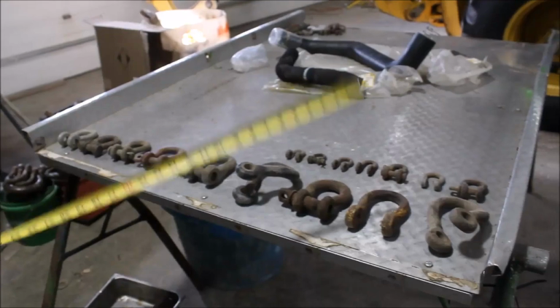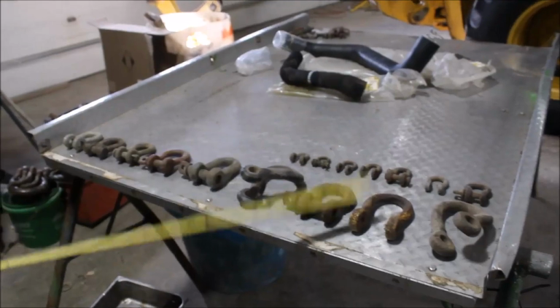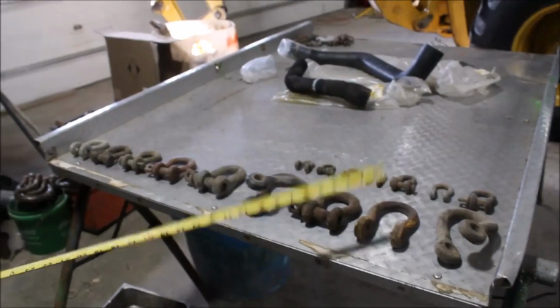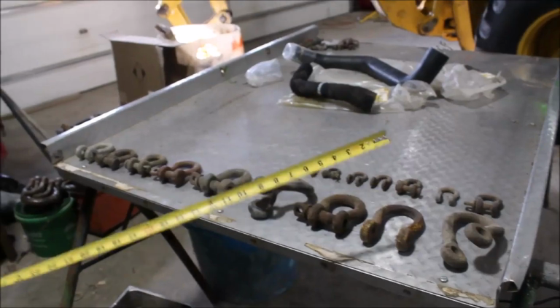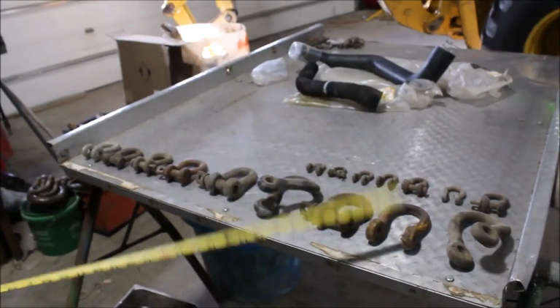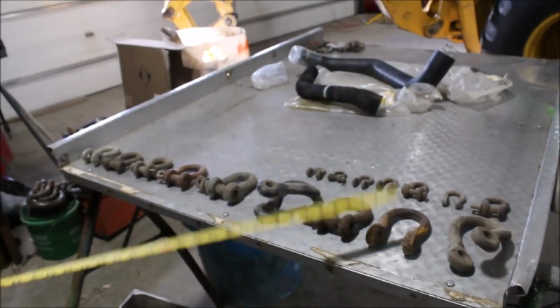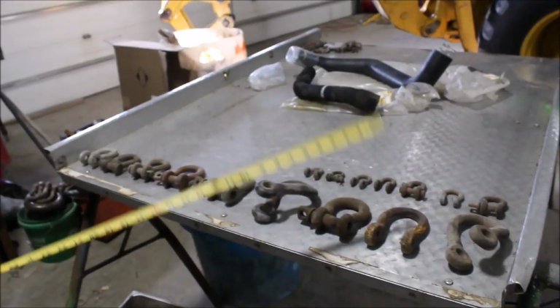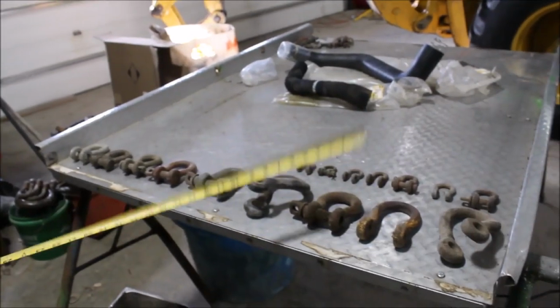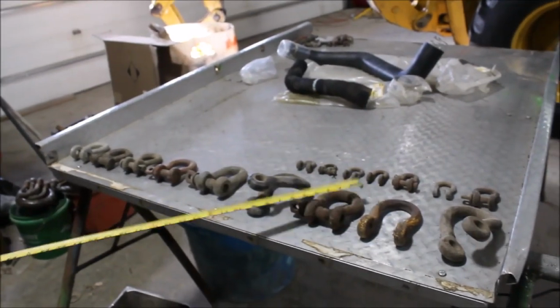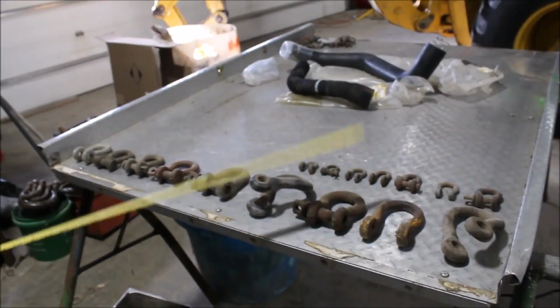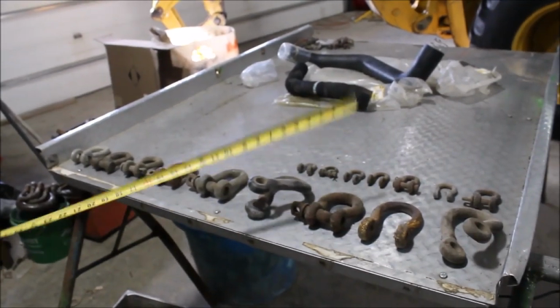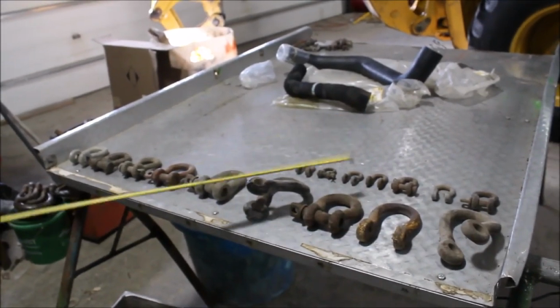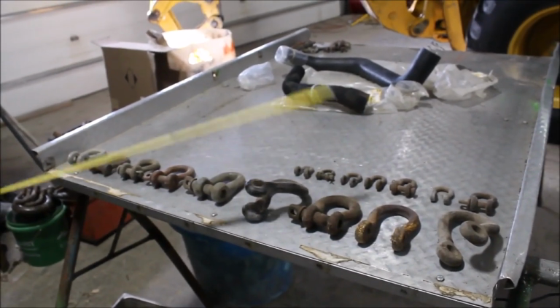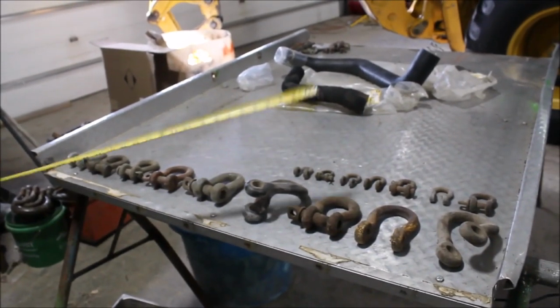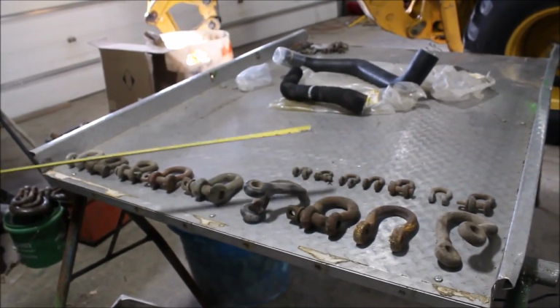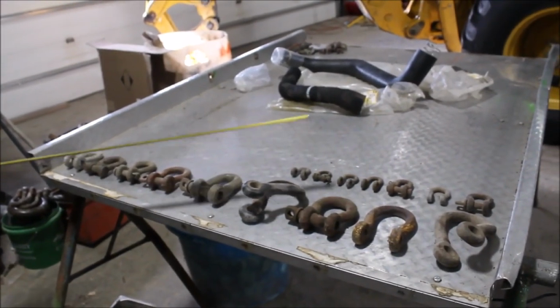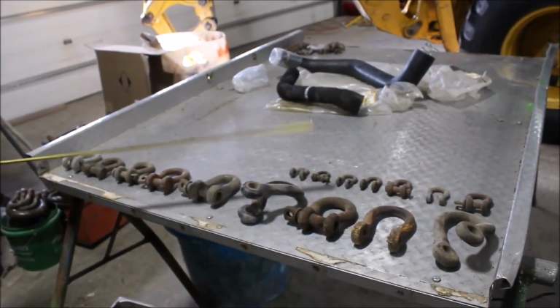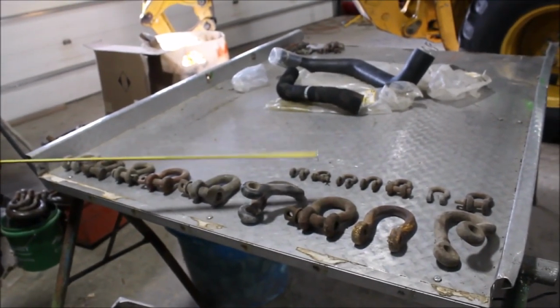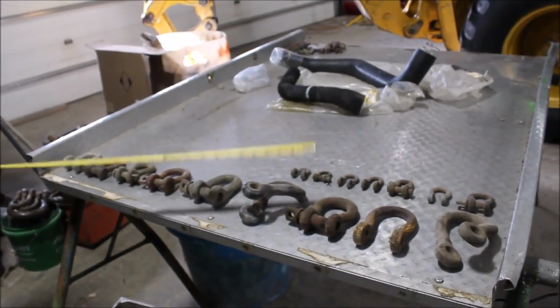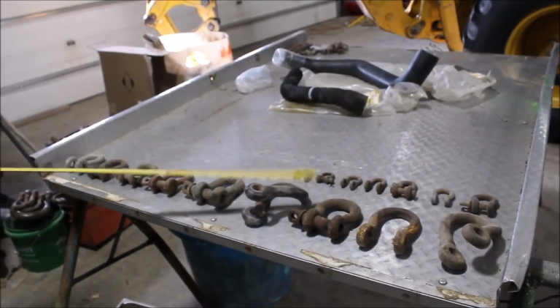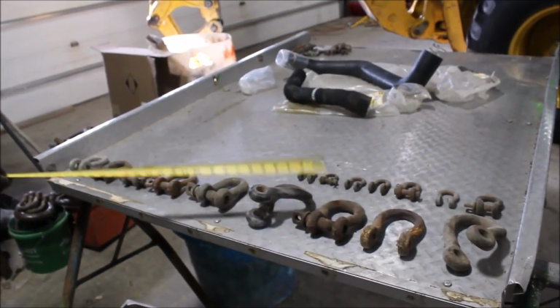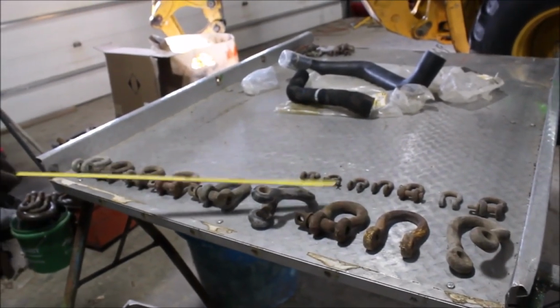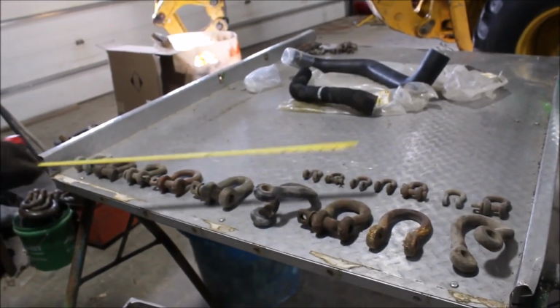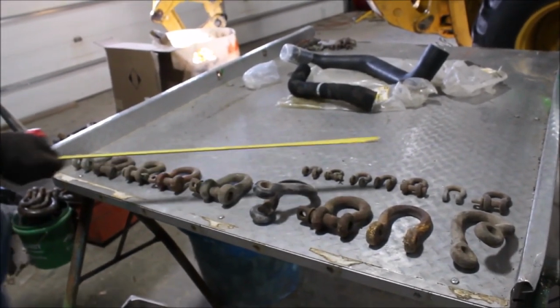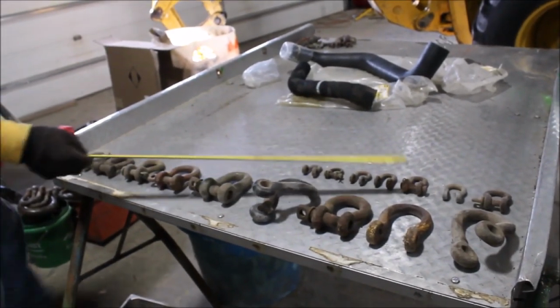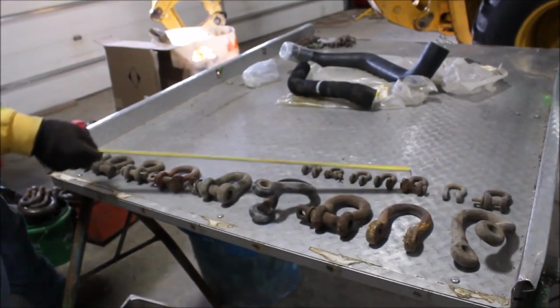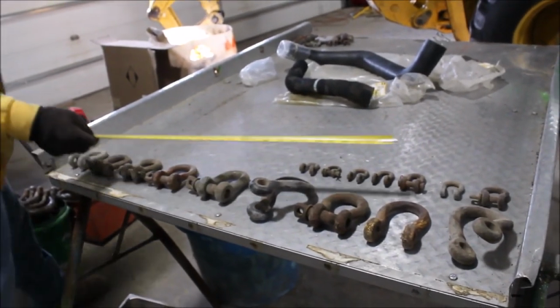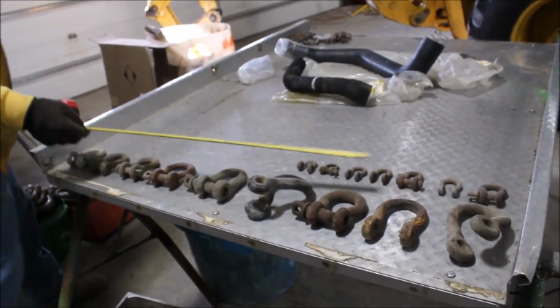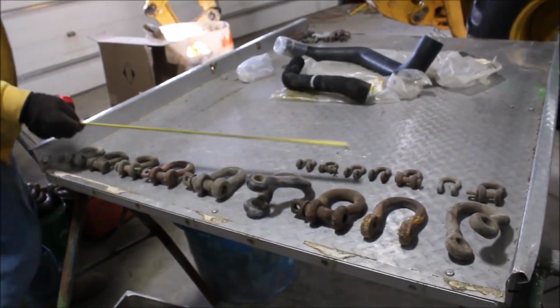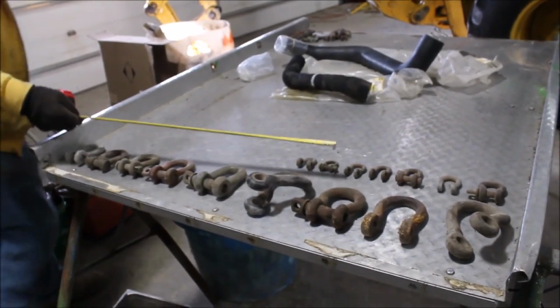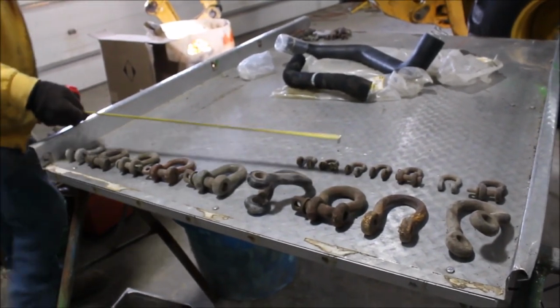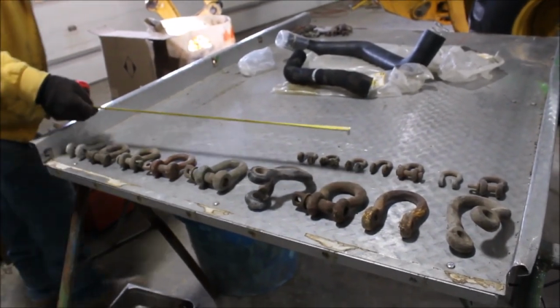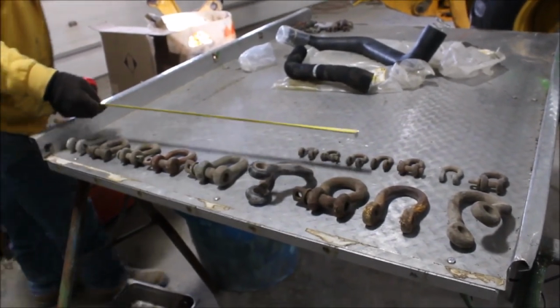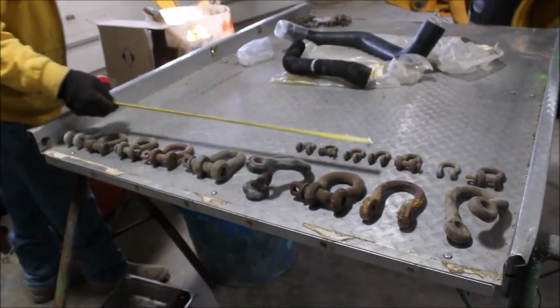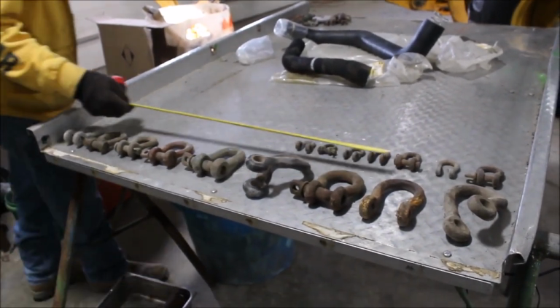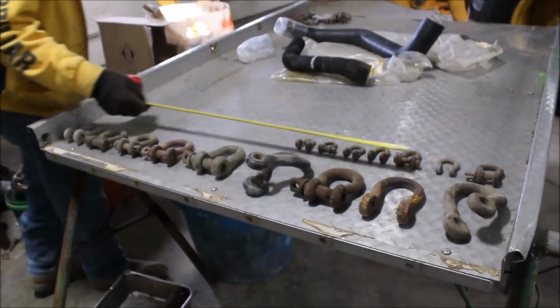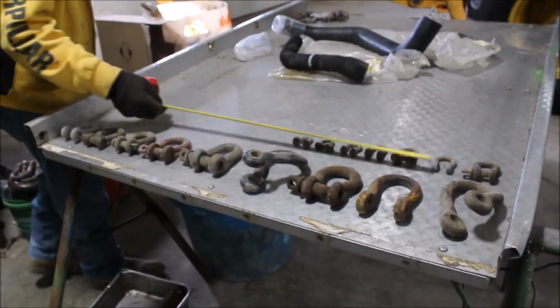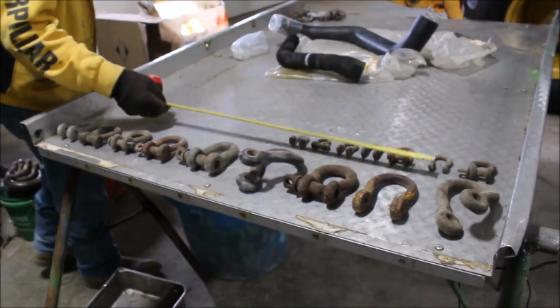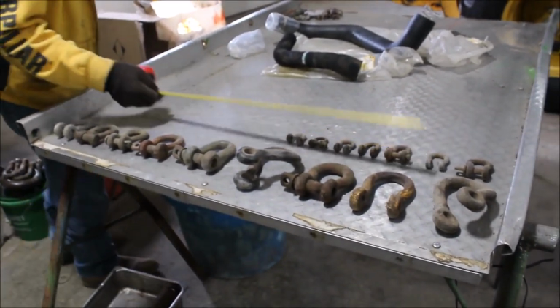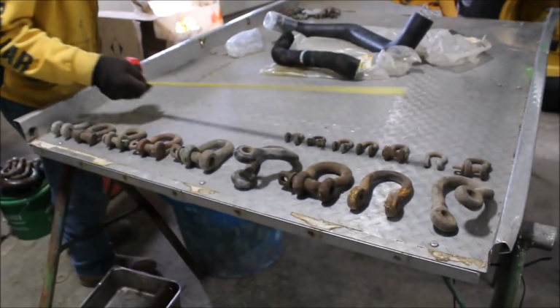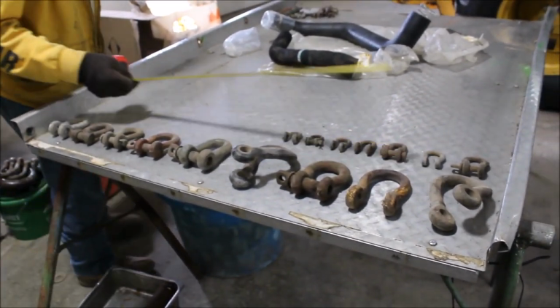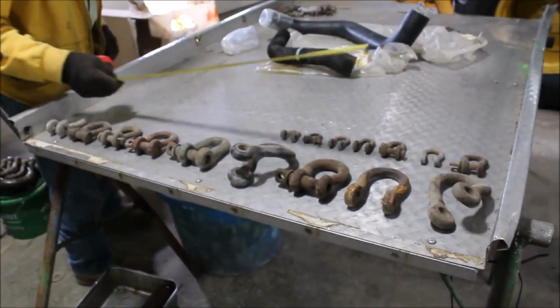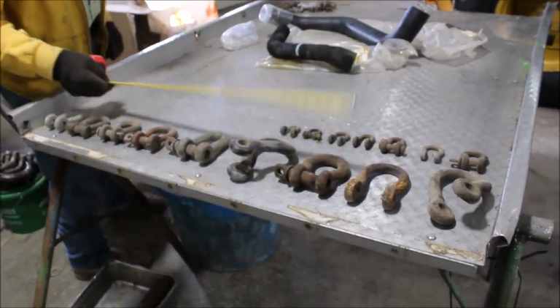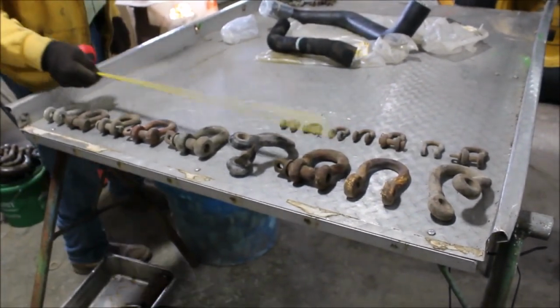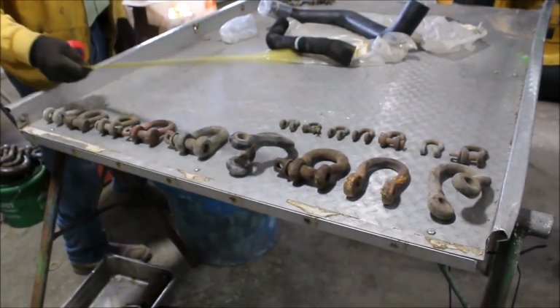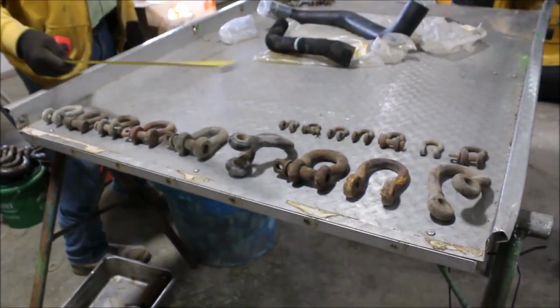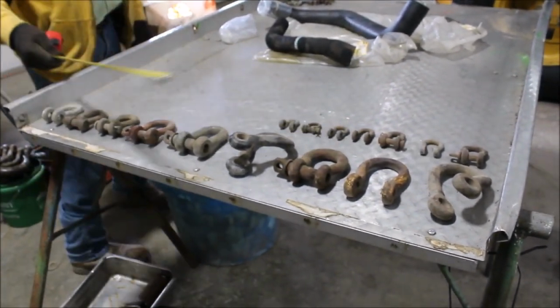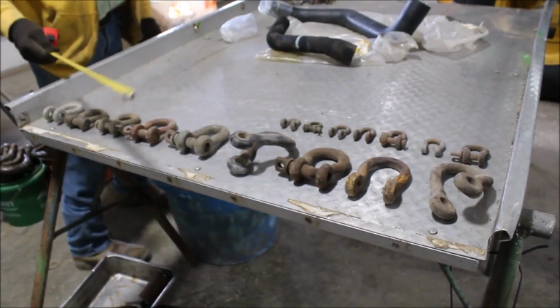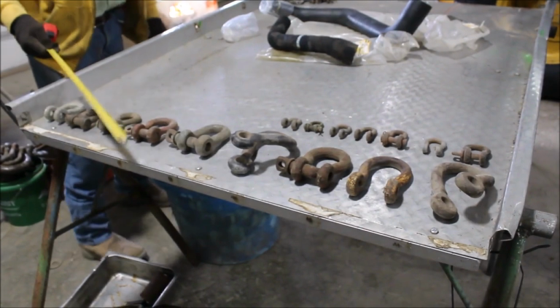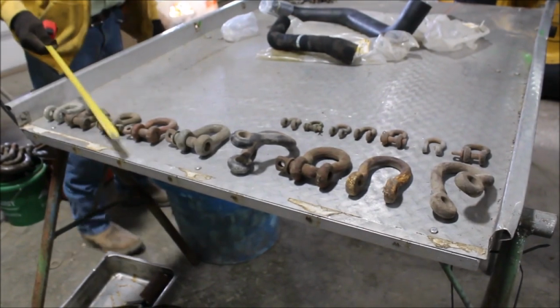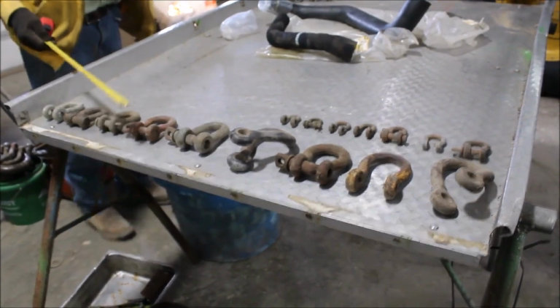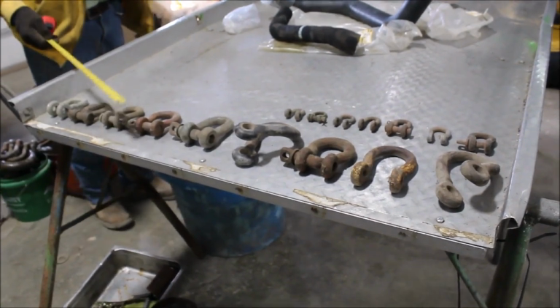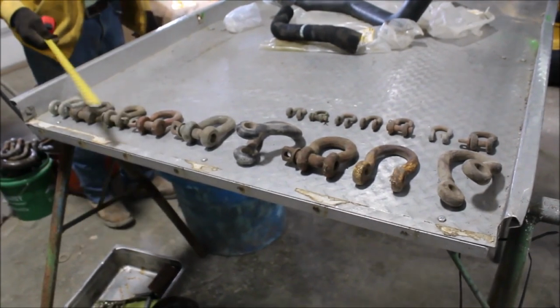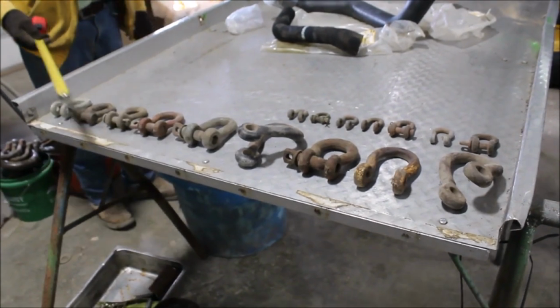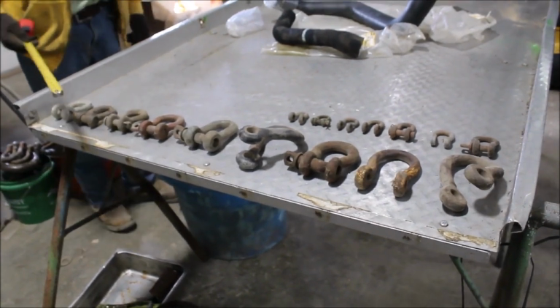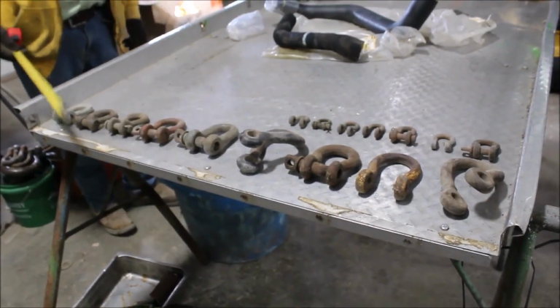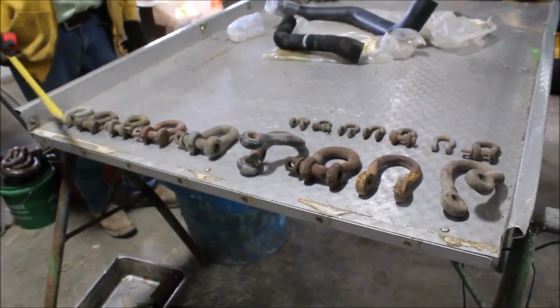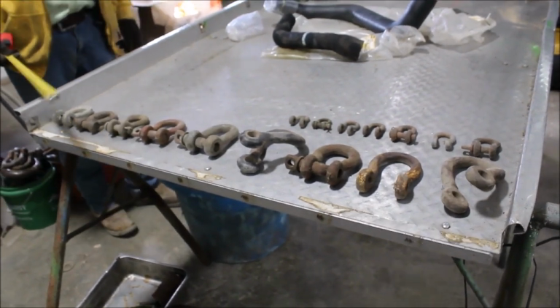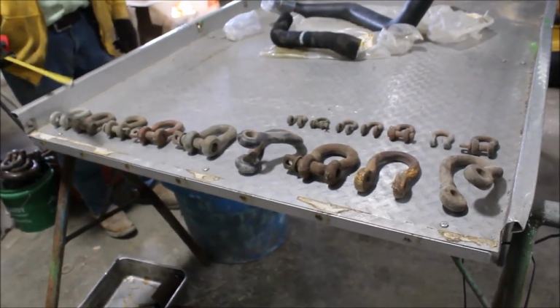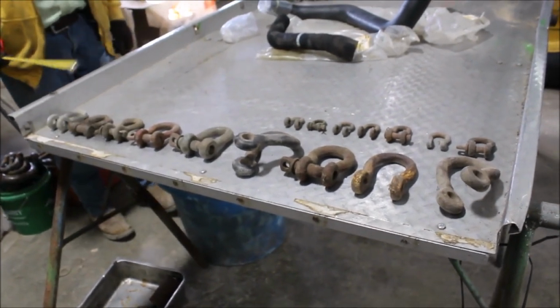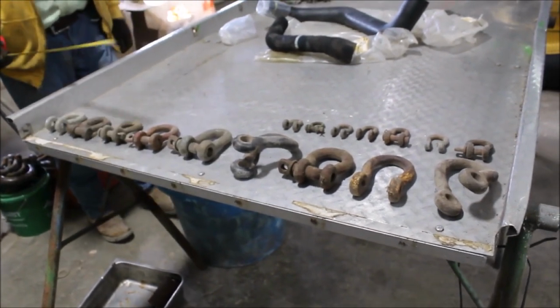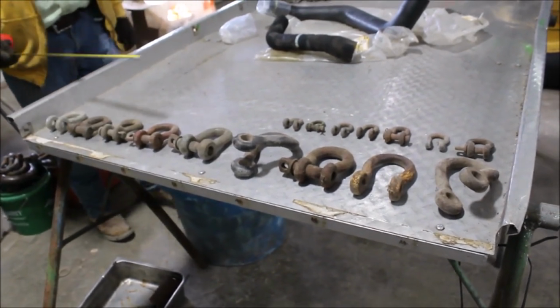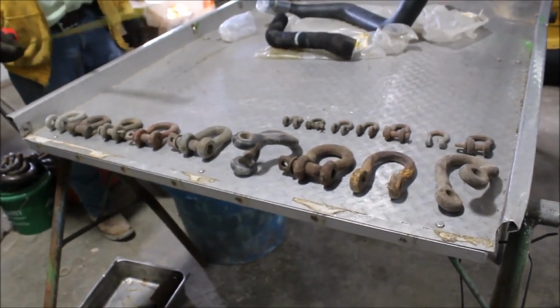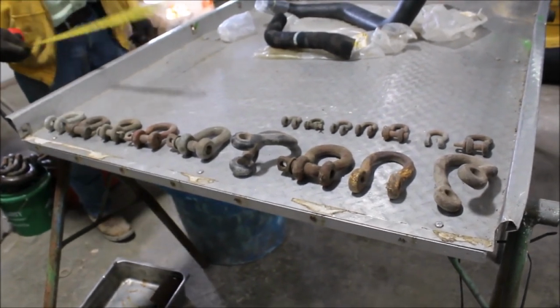We've got 16 clevices, different sizes — you've got a half a dozen little ones, you've got the bigger ones. They're hard to find. We've got pins in them.